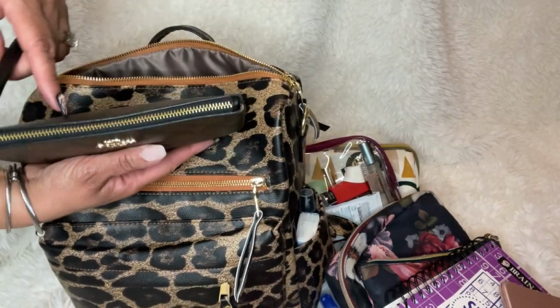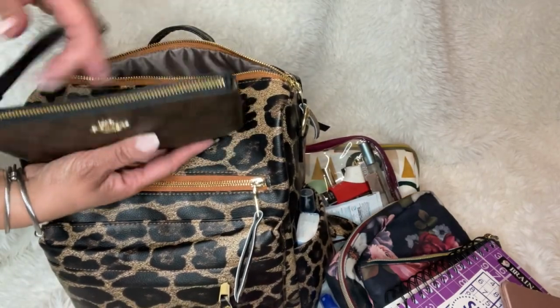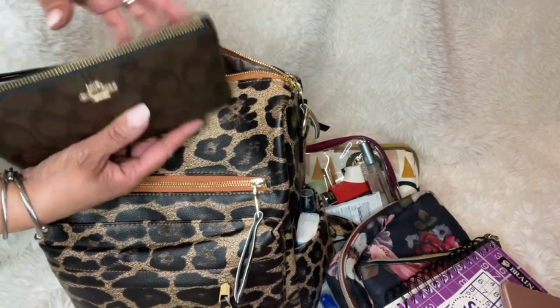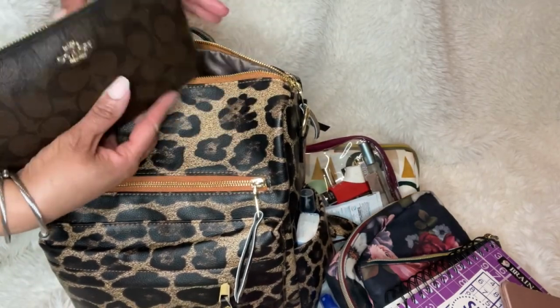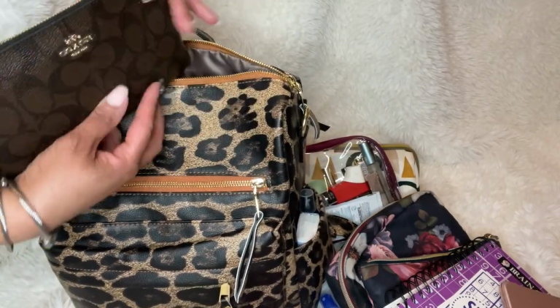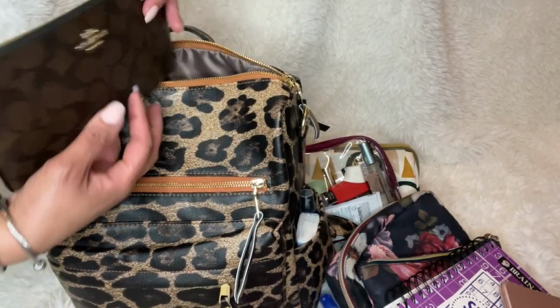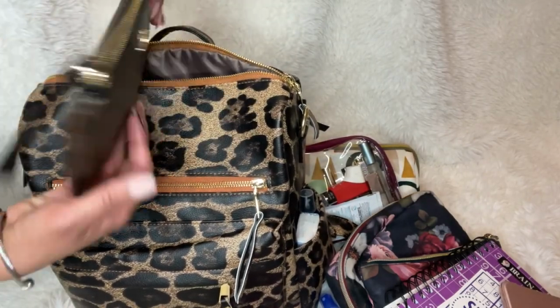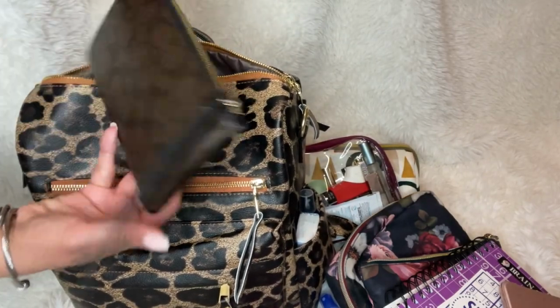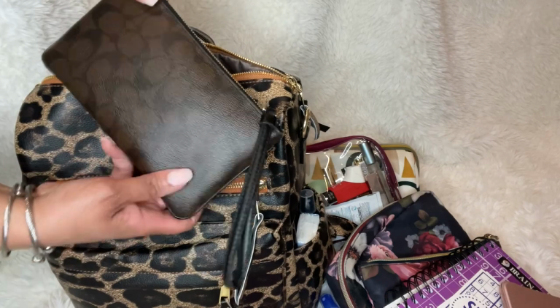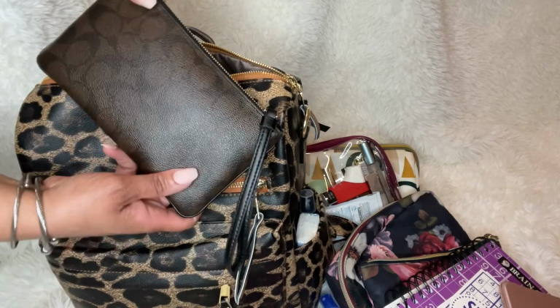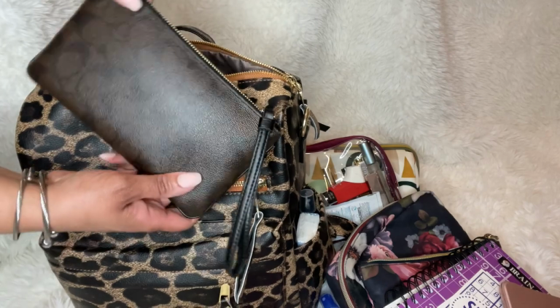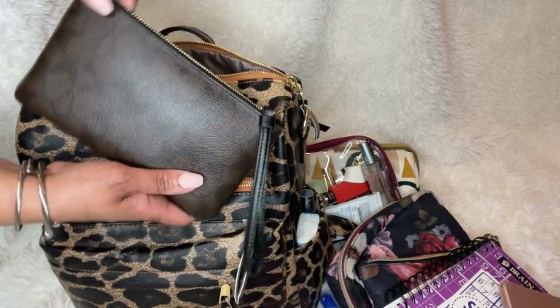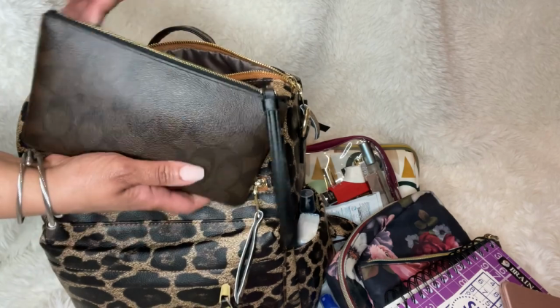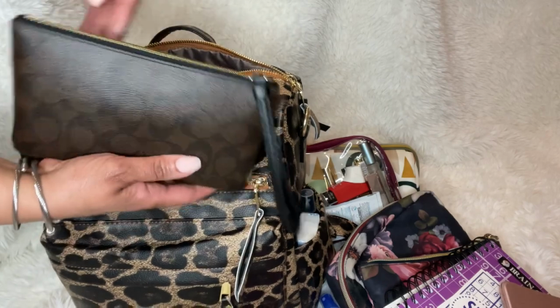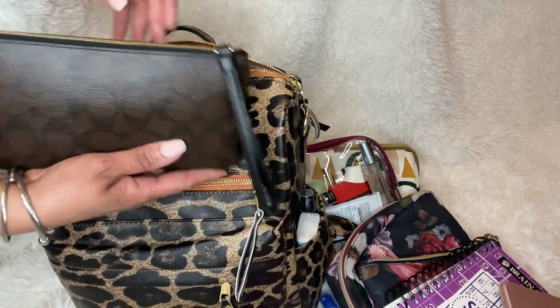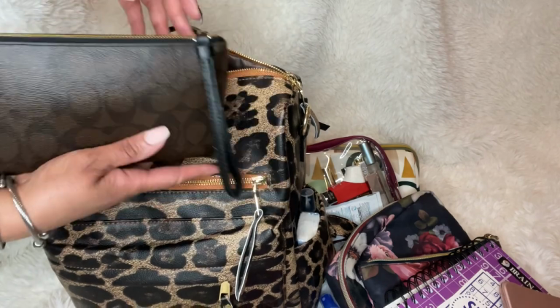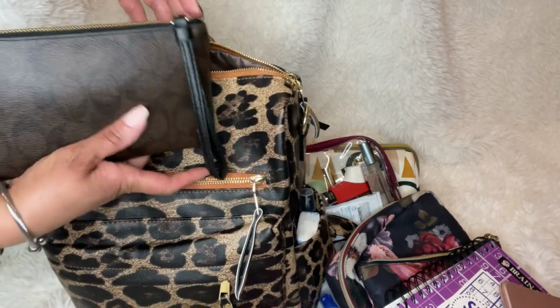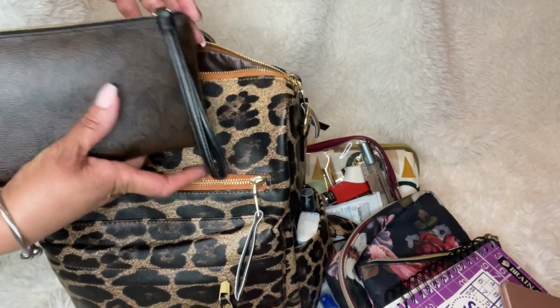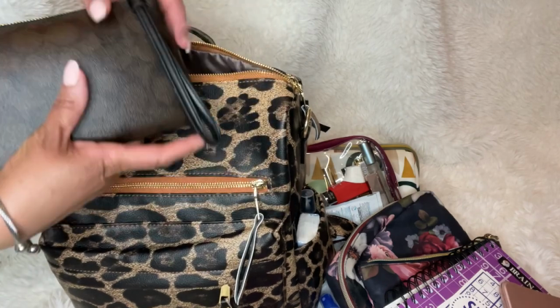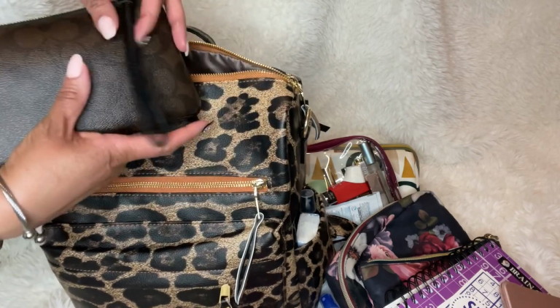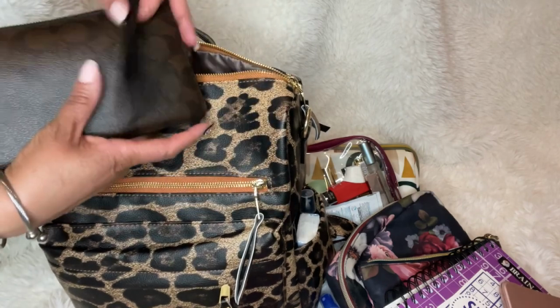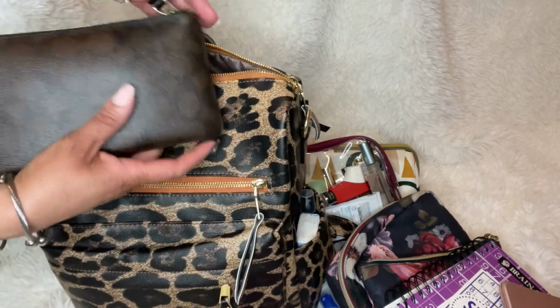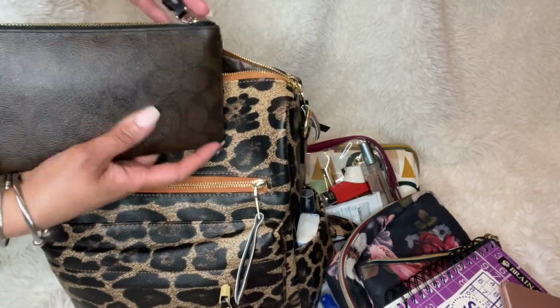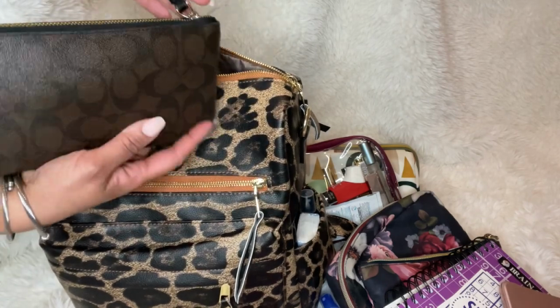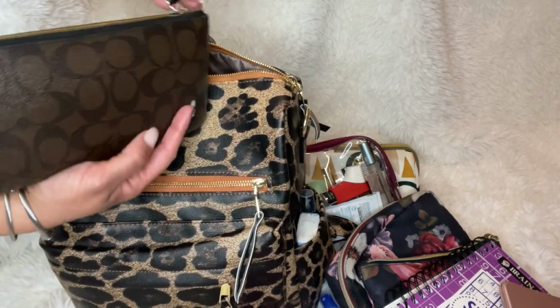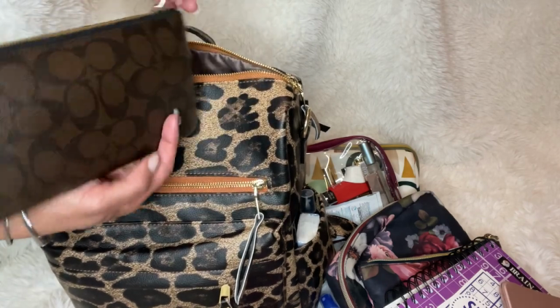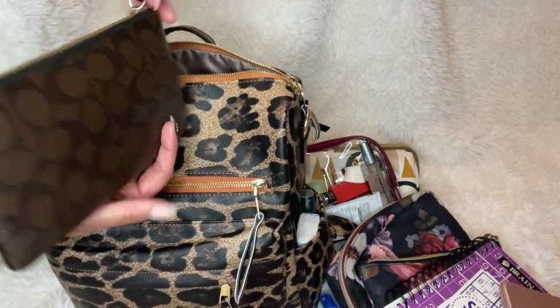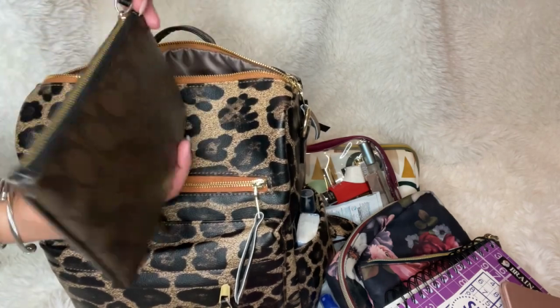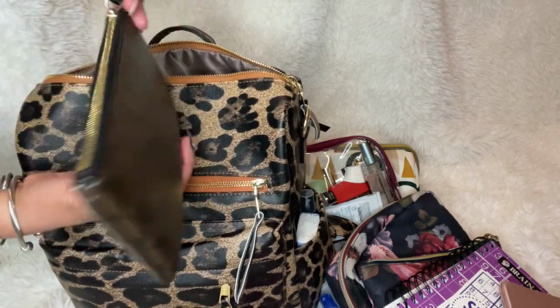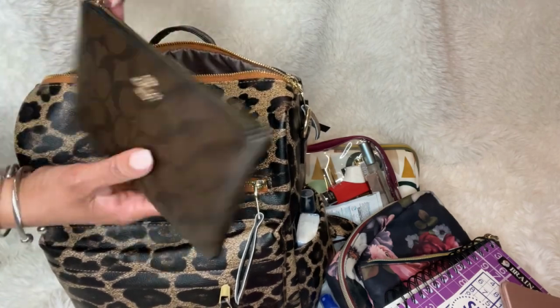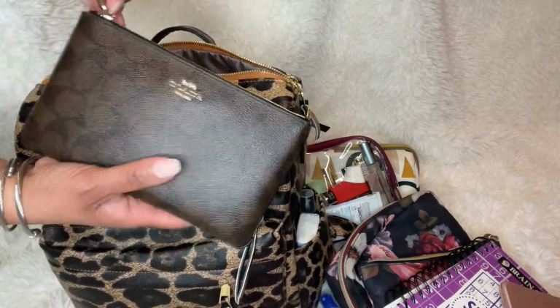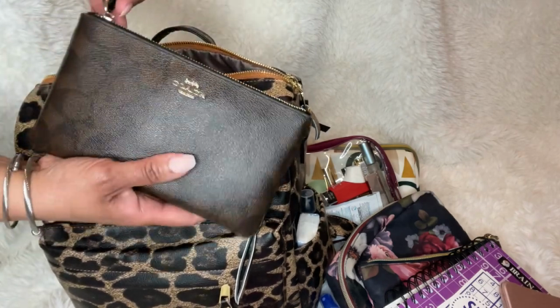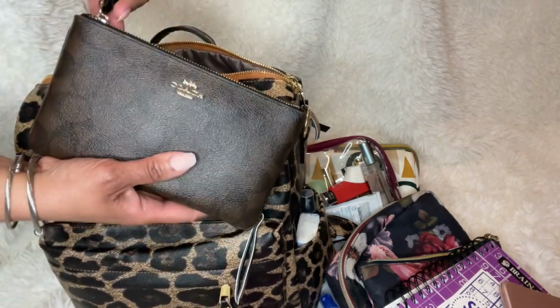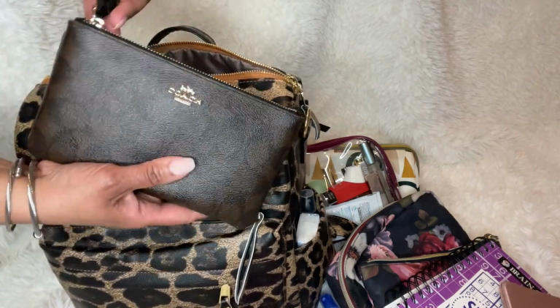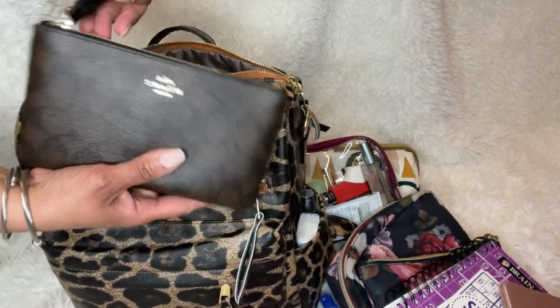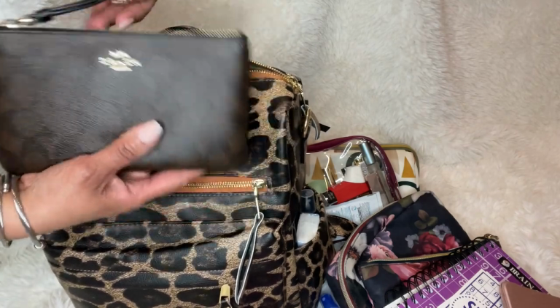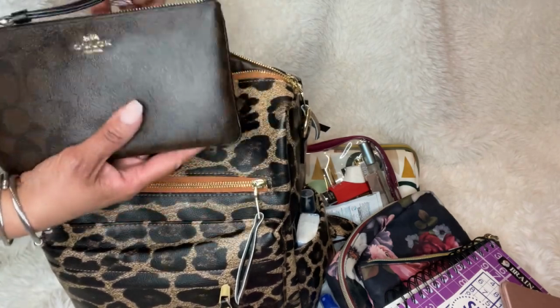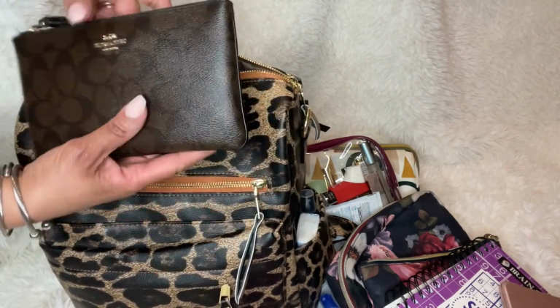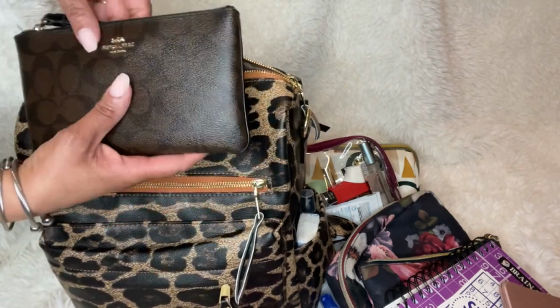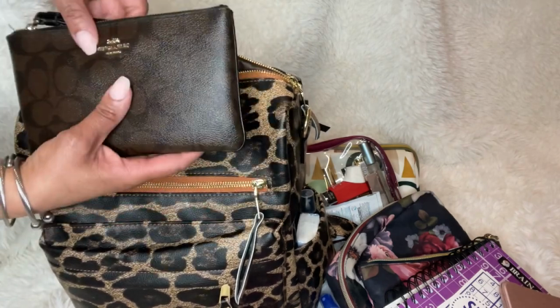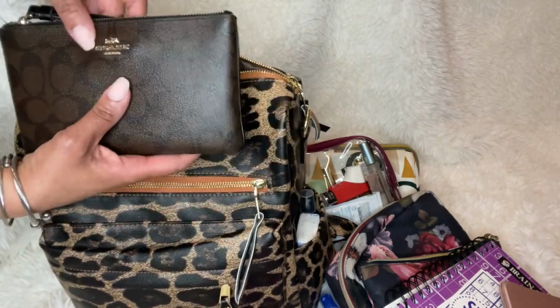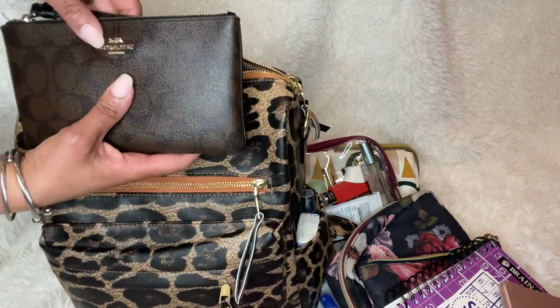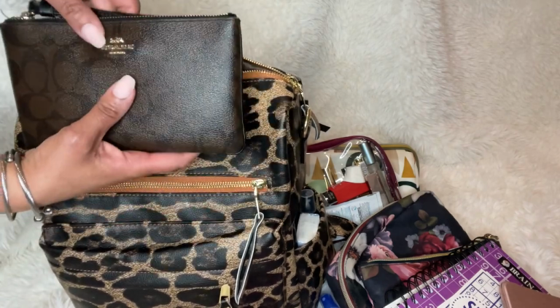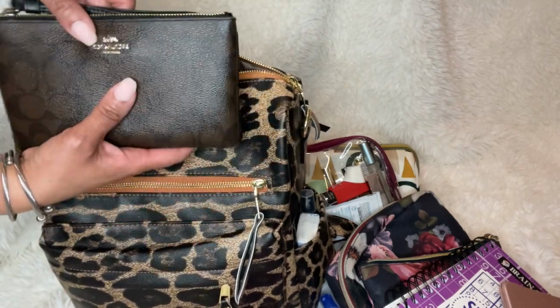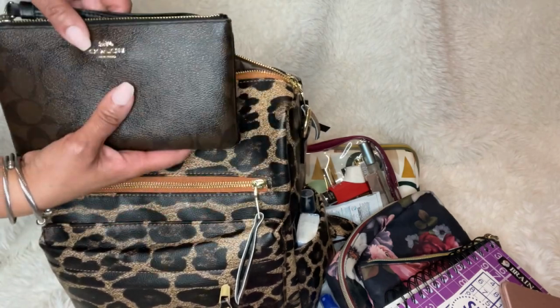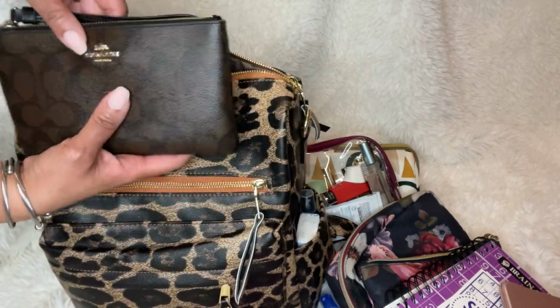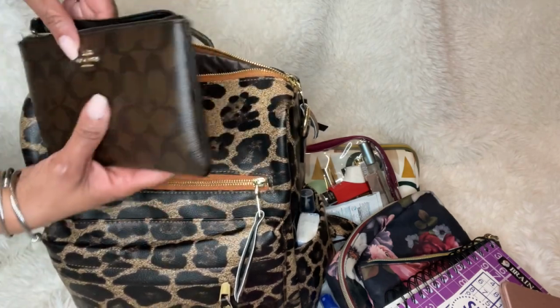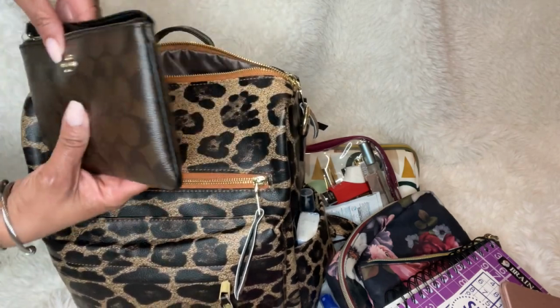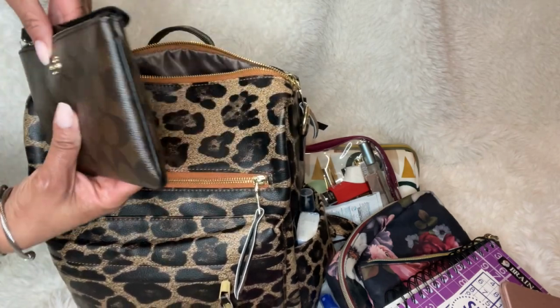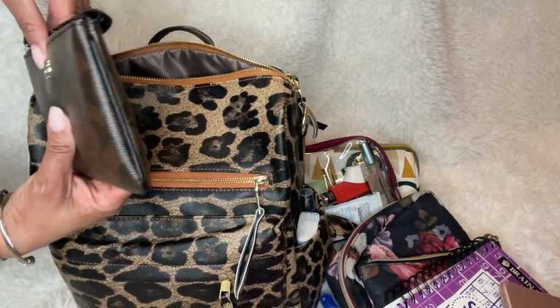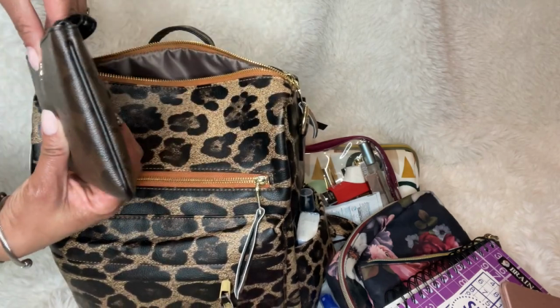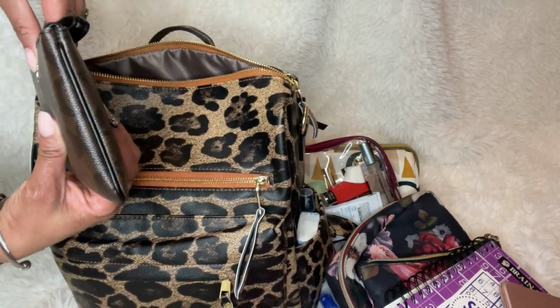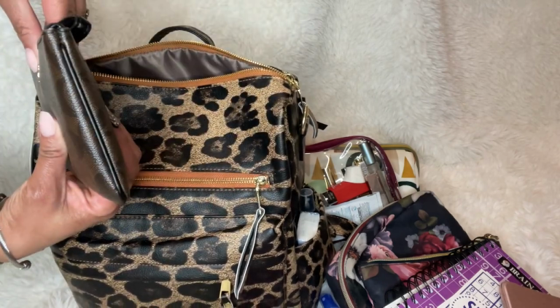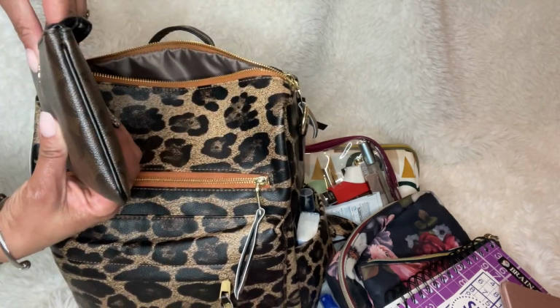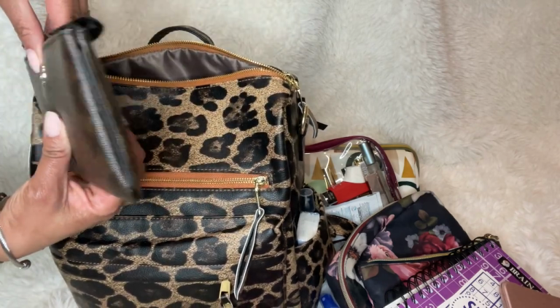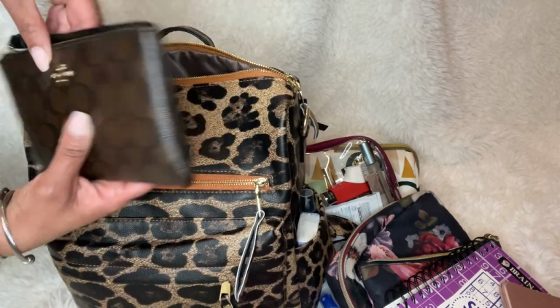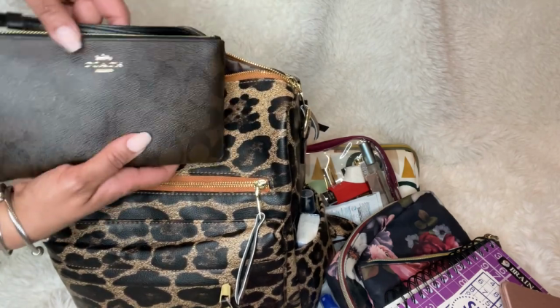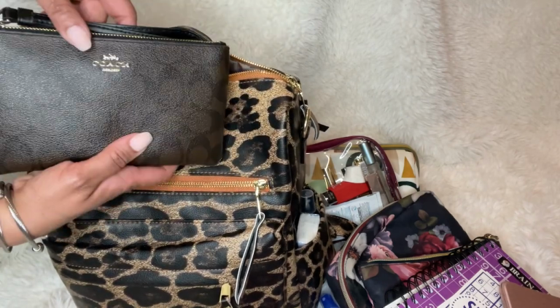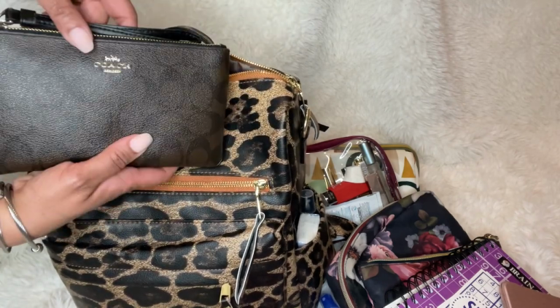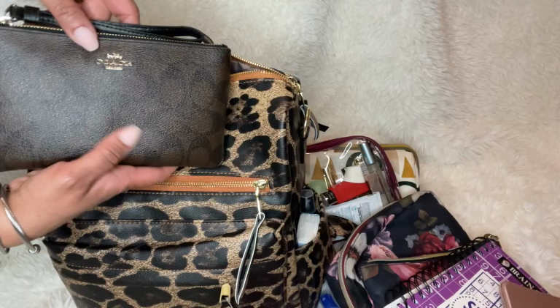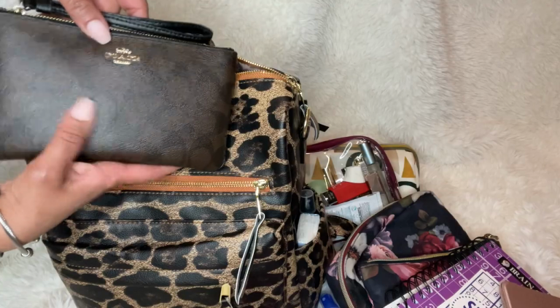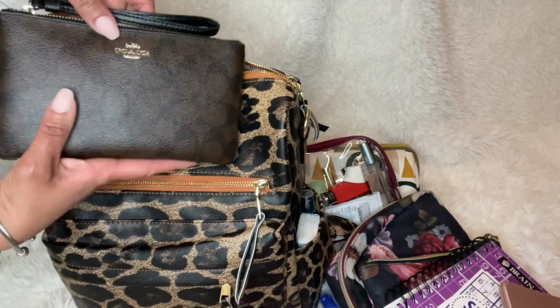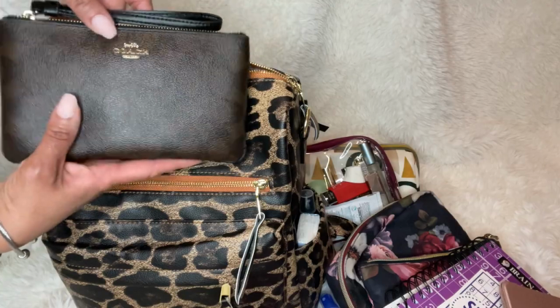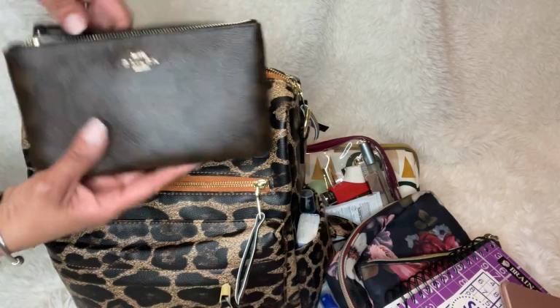Last but not least is my wallet. It's a really simple Coach wallet, and I like it because it's so flat and easy to travel with.